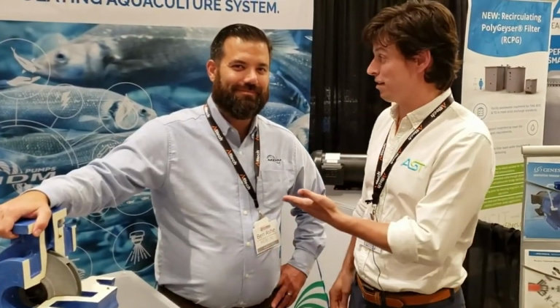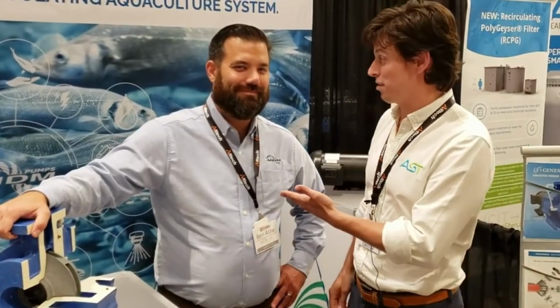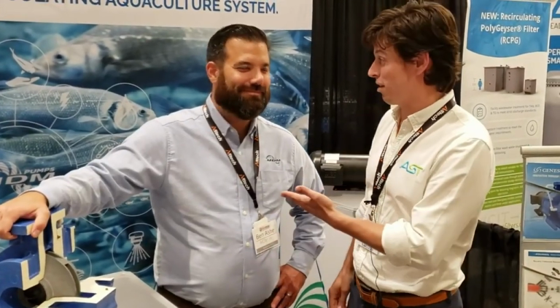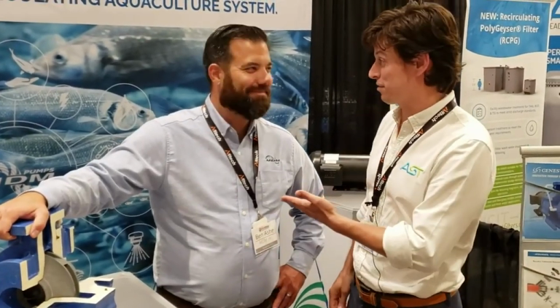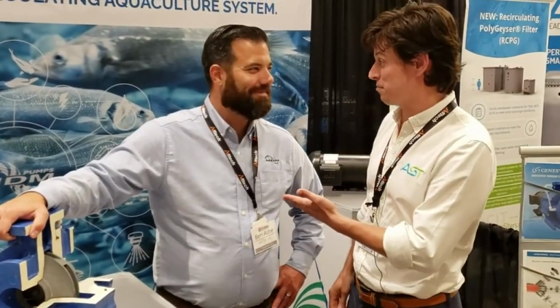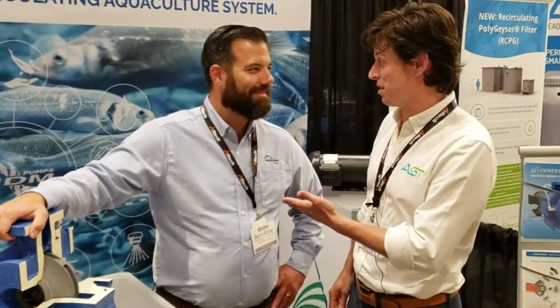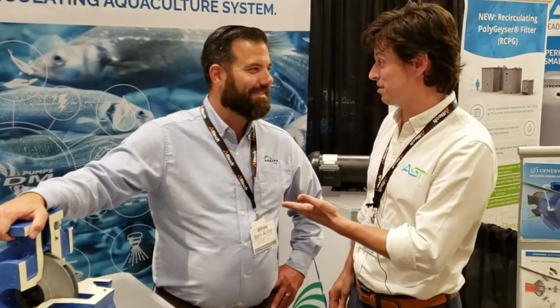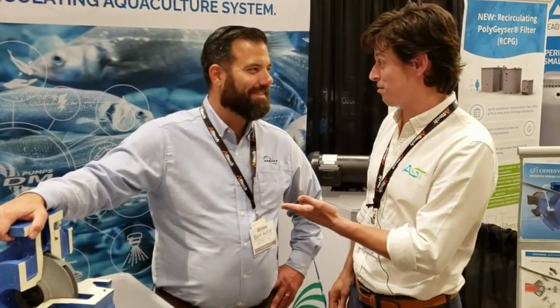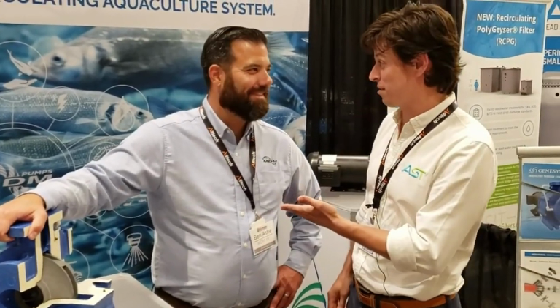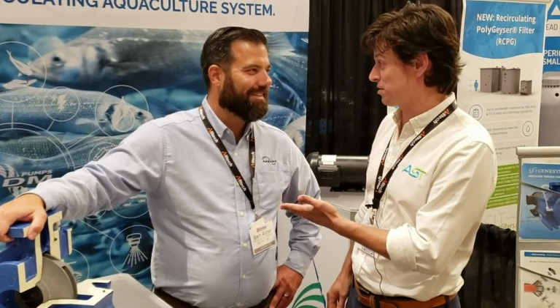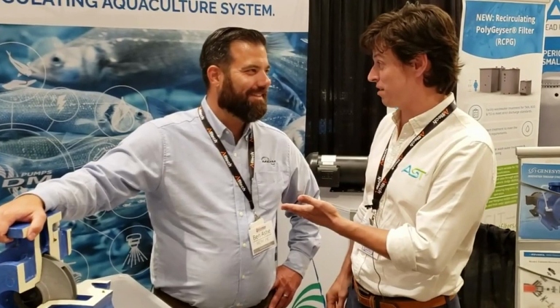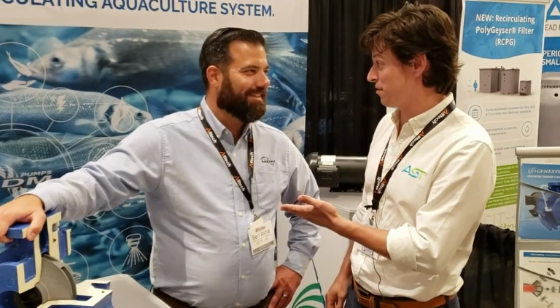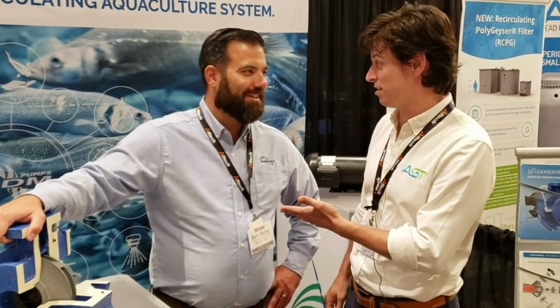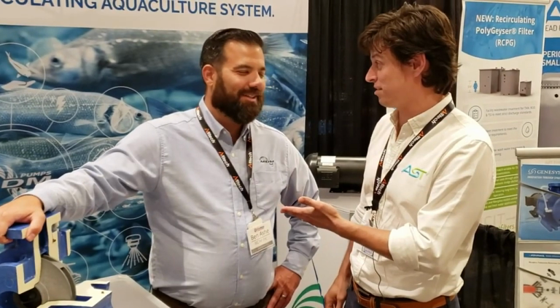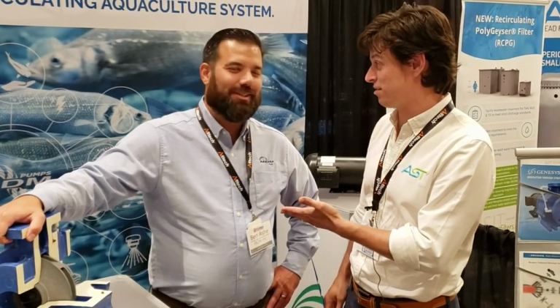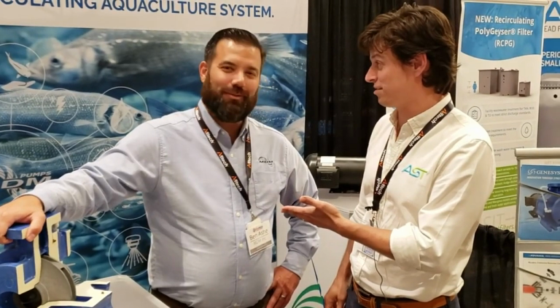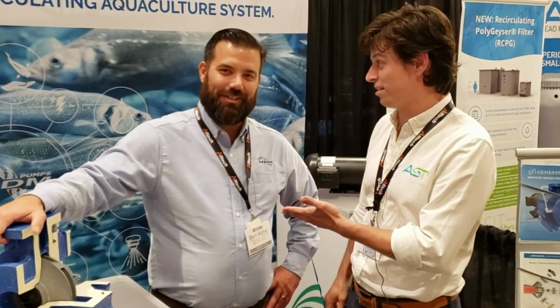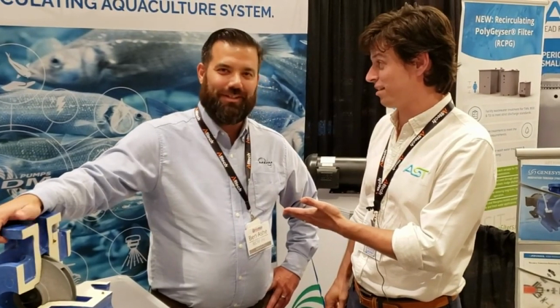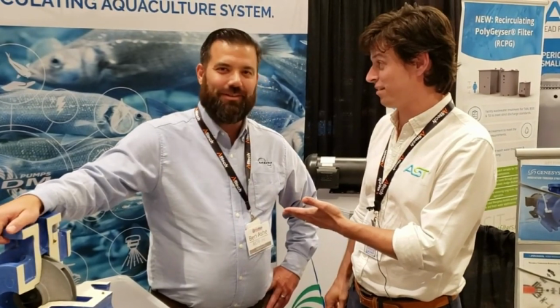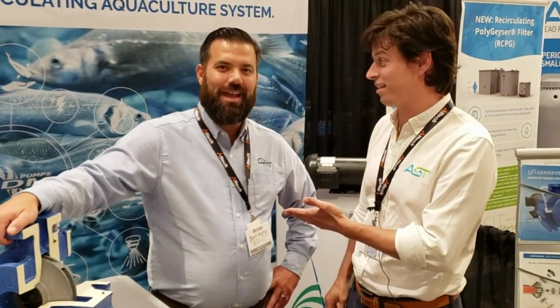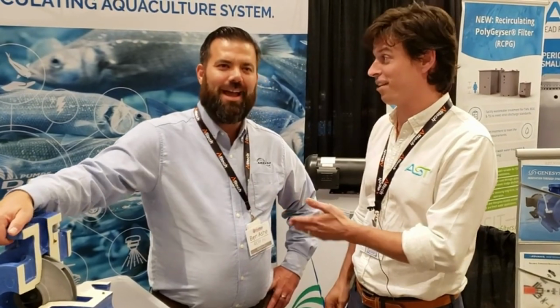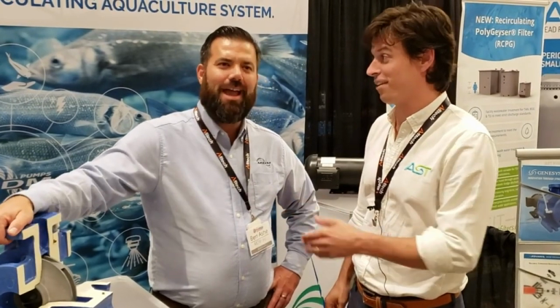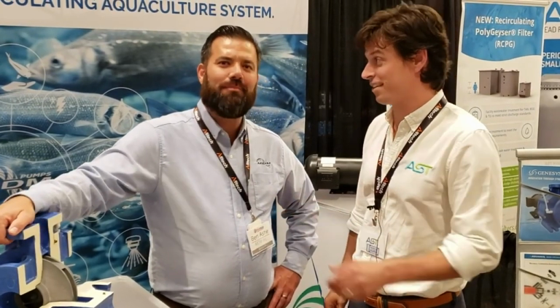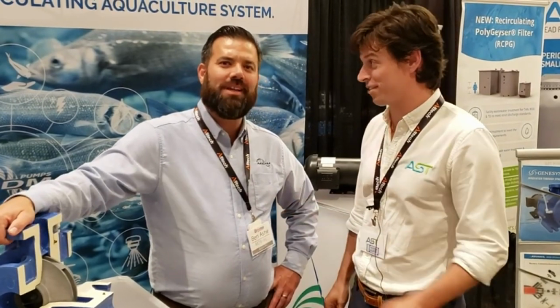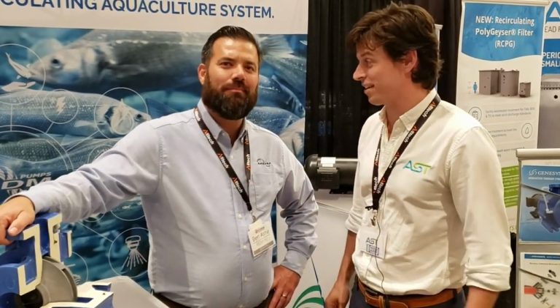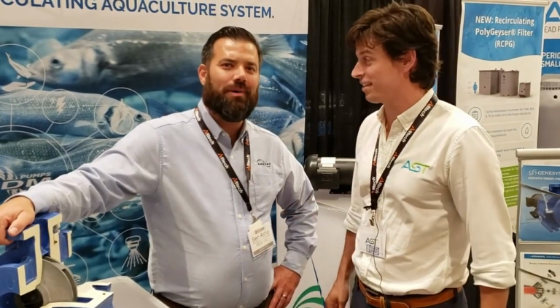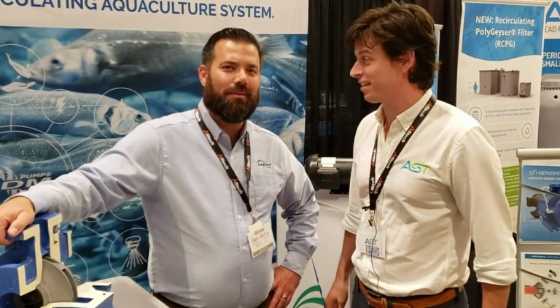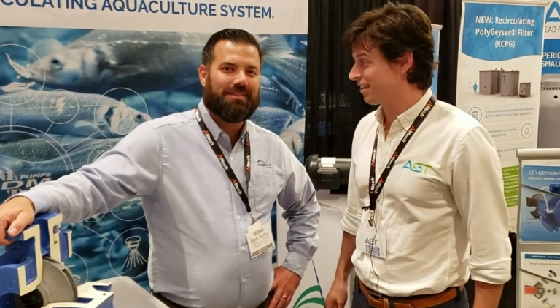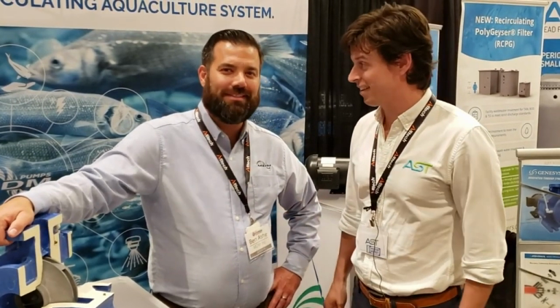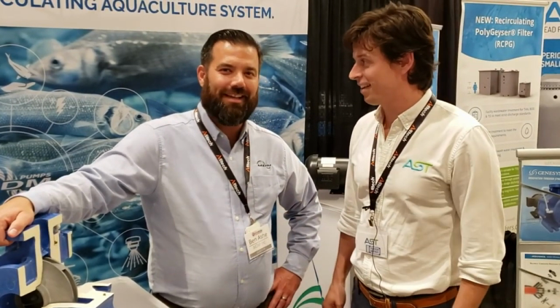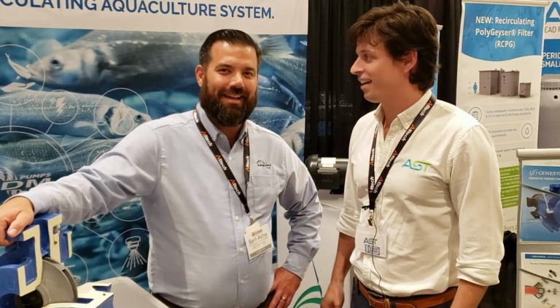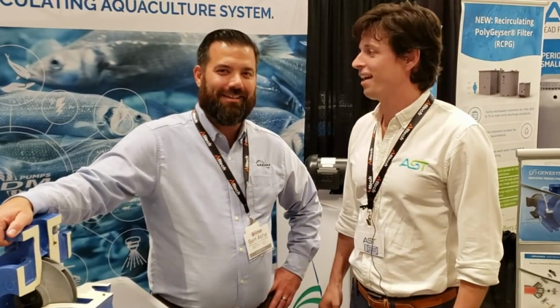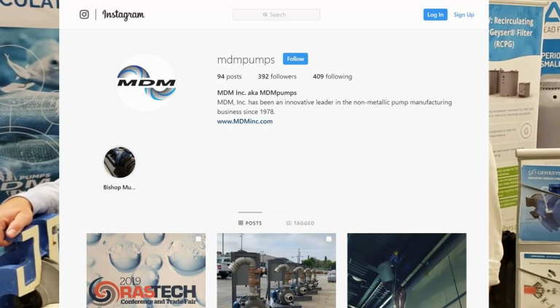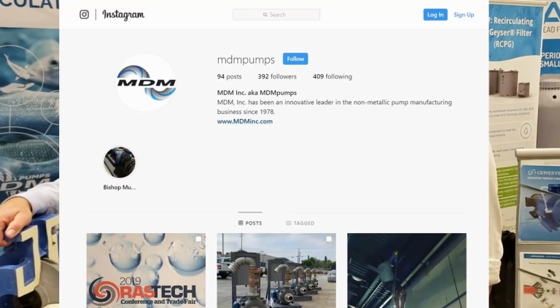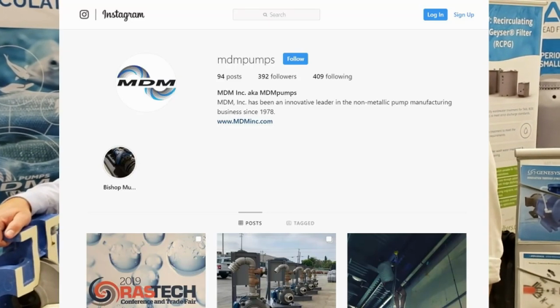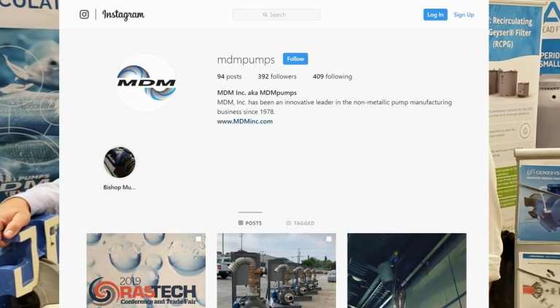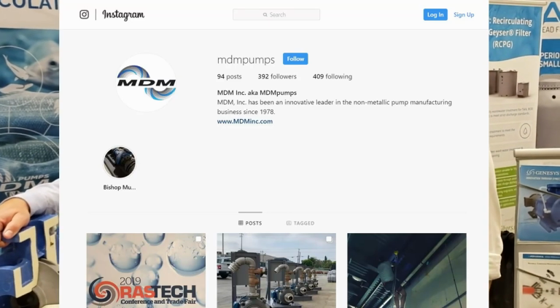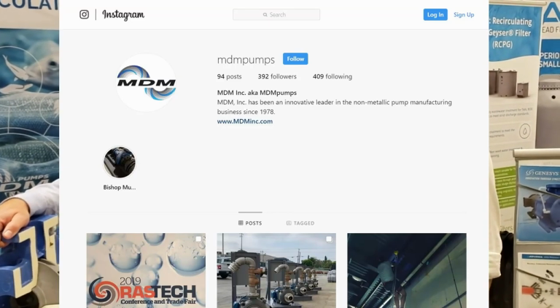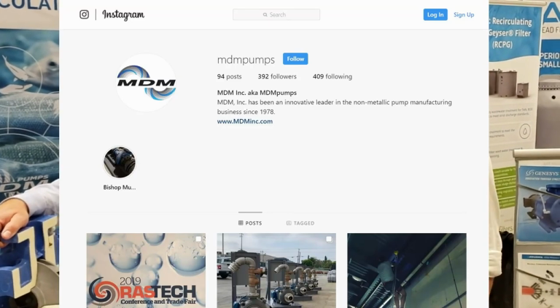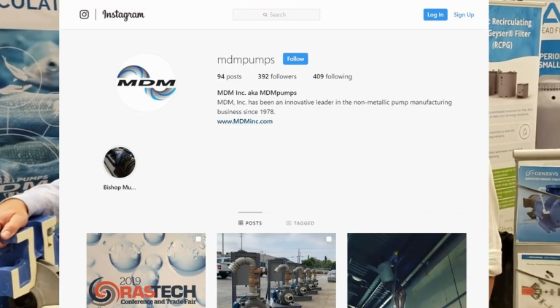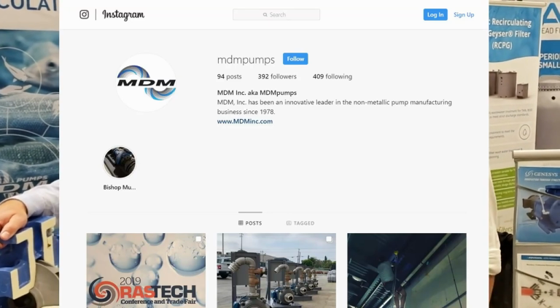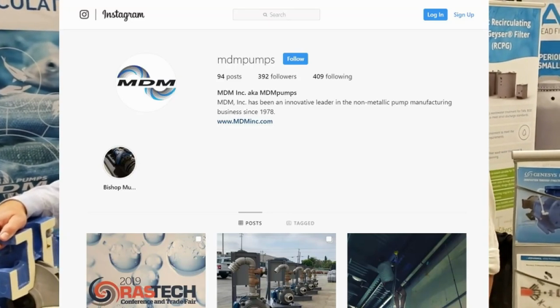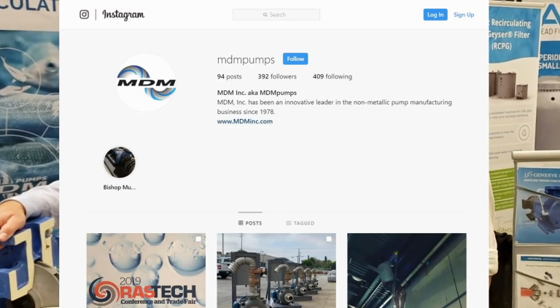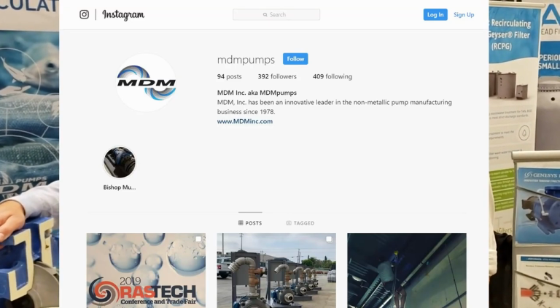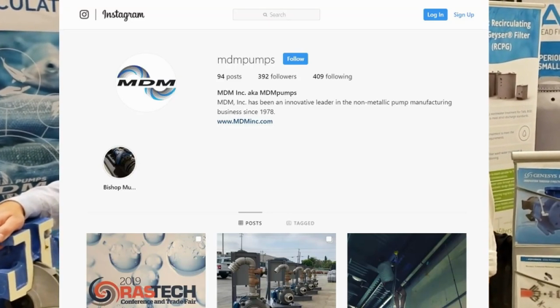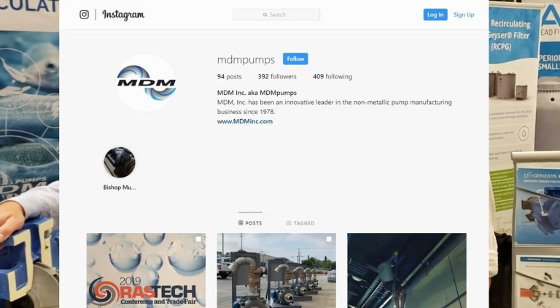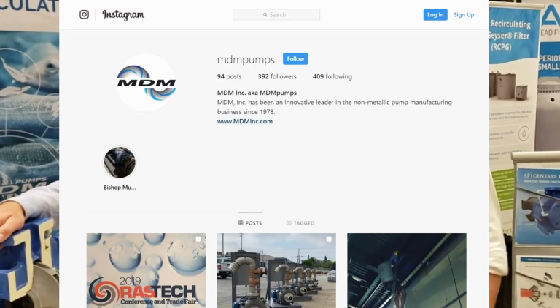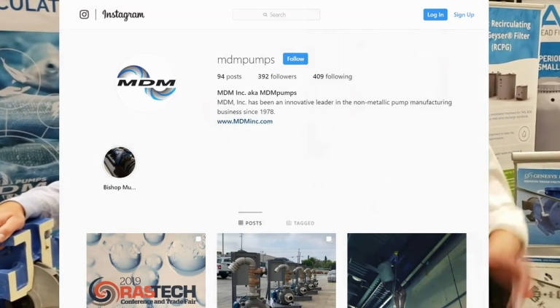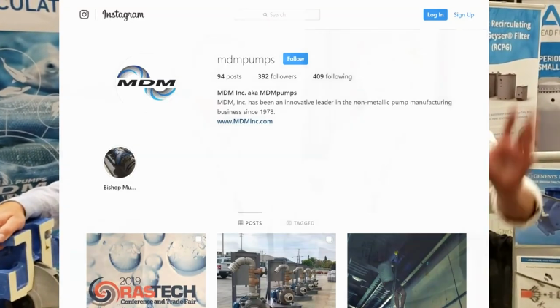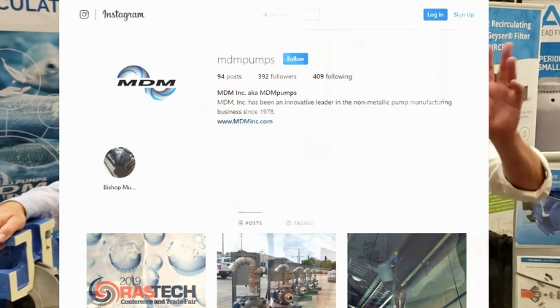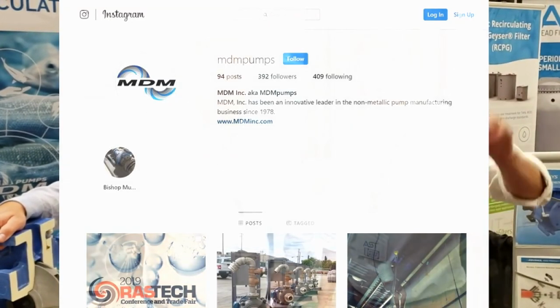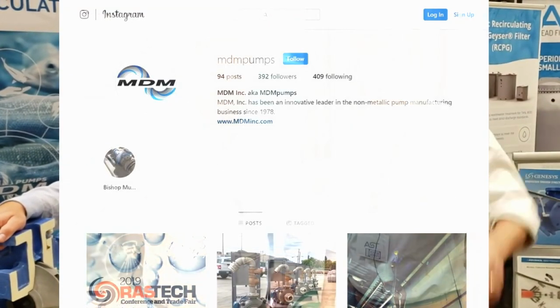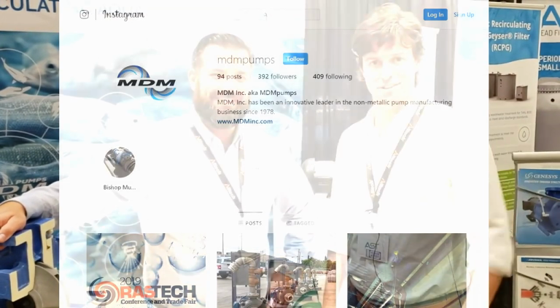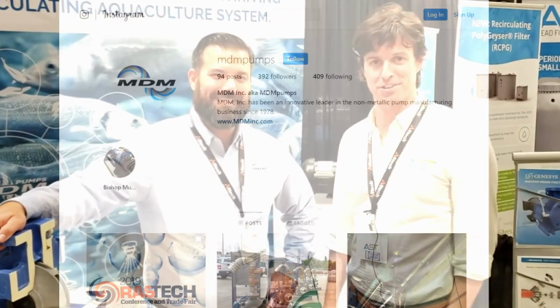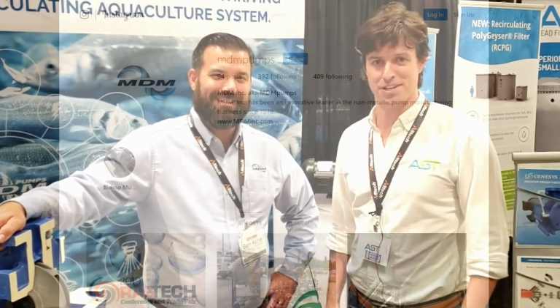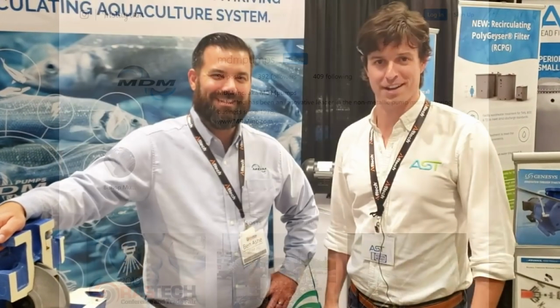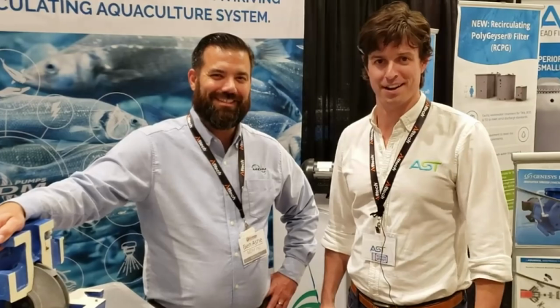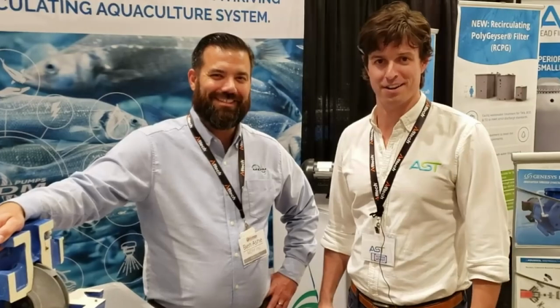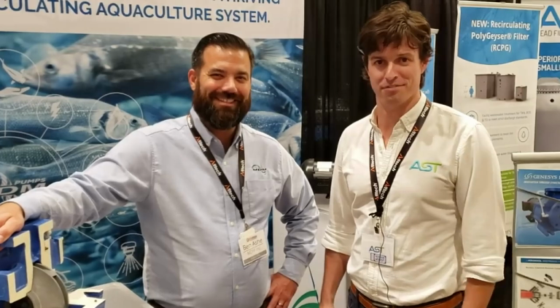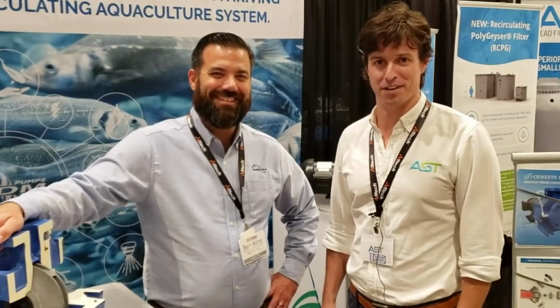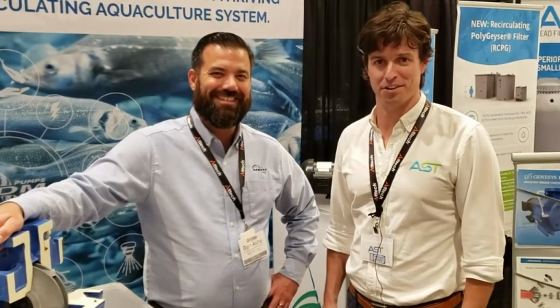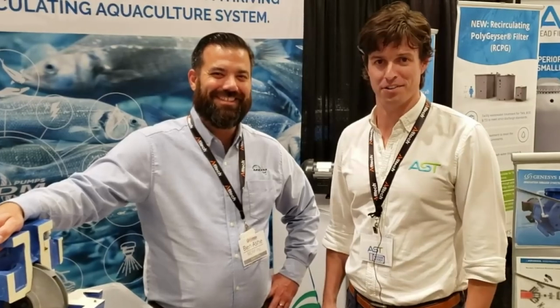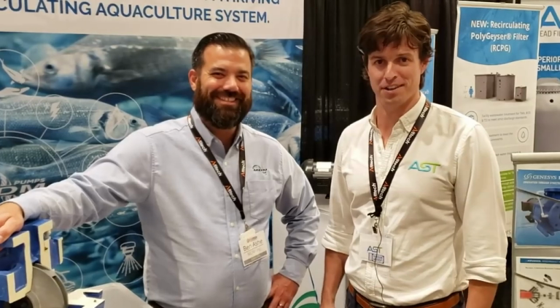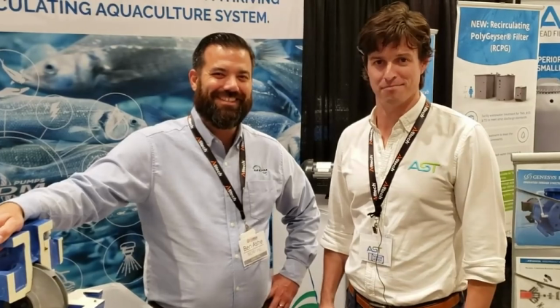You all have some Instagram stuff that you do? We do. MDM Pumps is the handle. MDM Pumps on the handle. Y'all check it out, follow them.